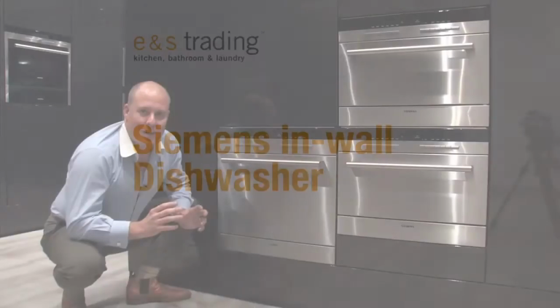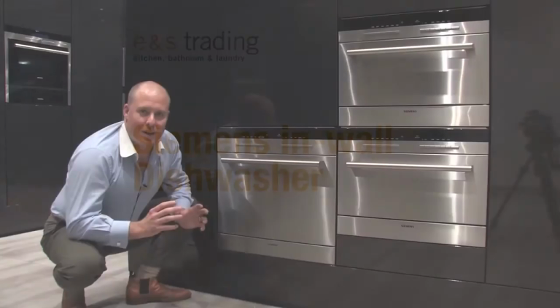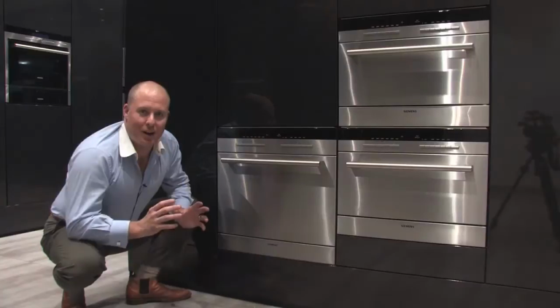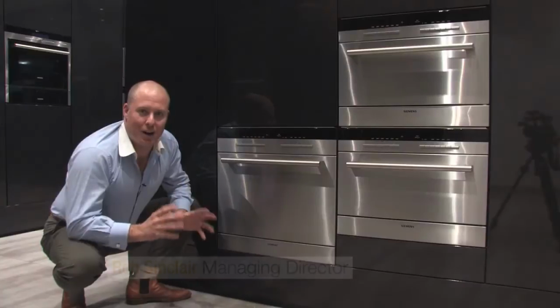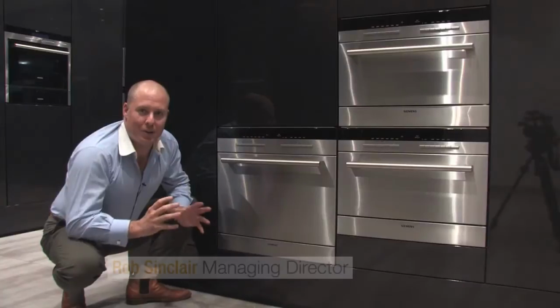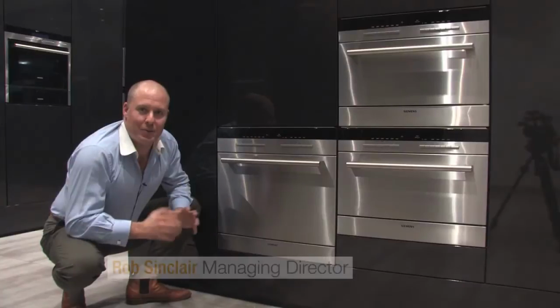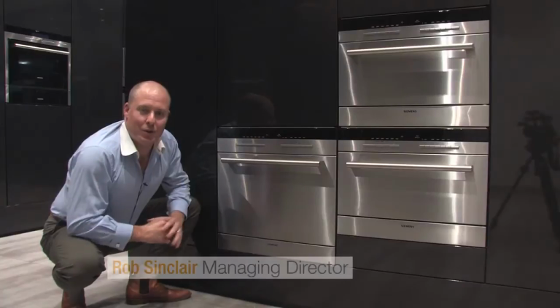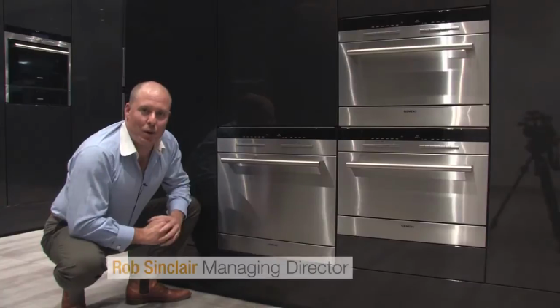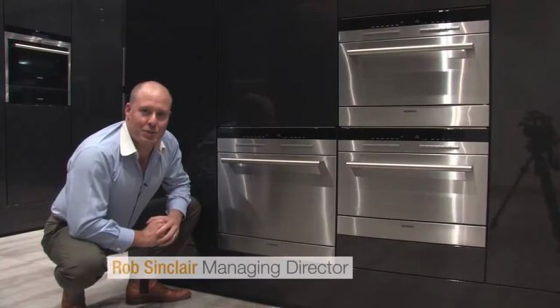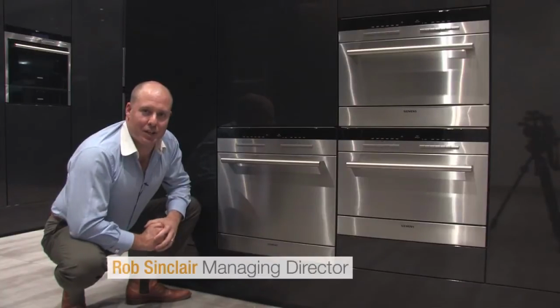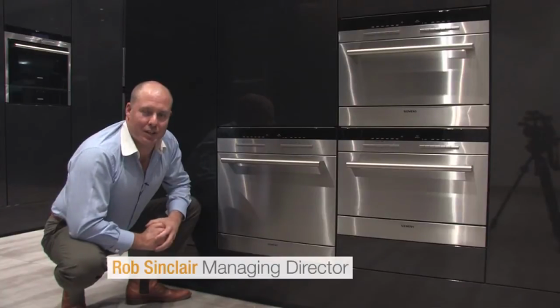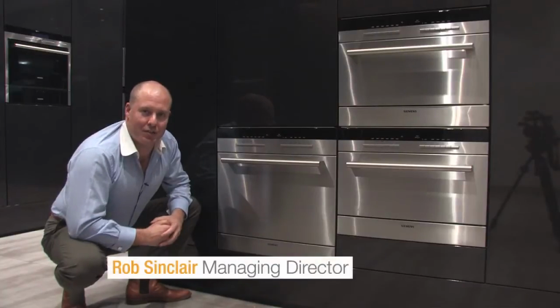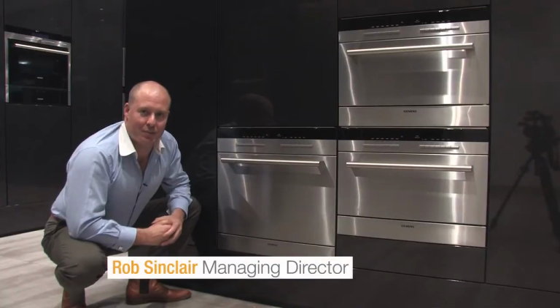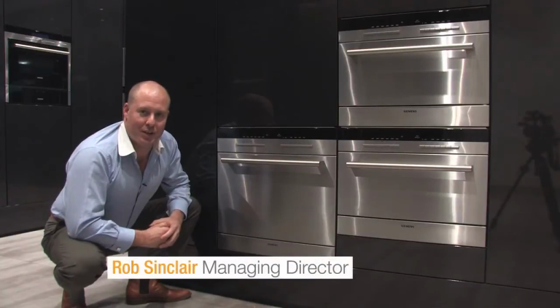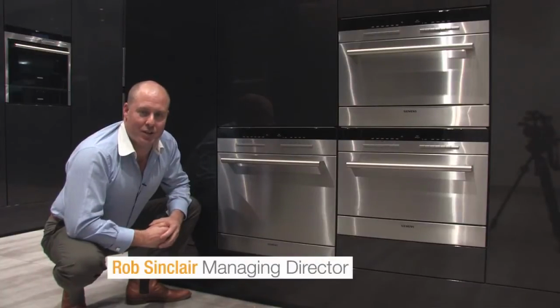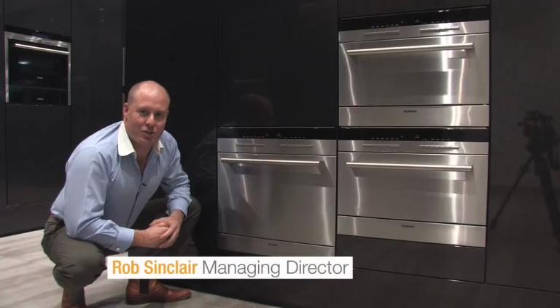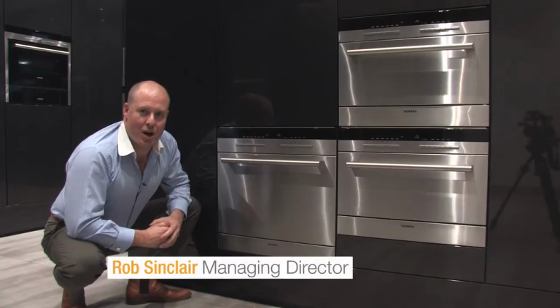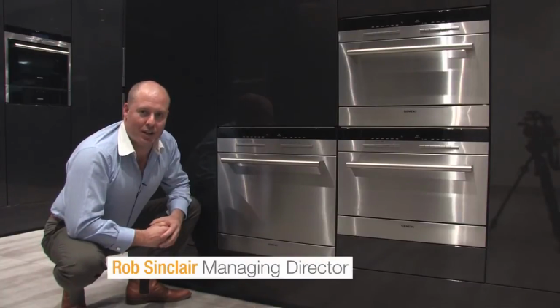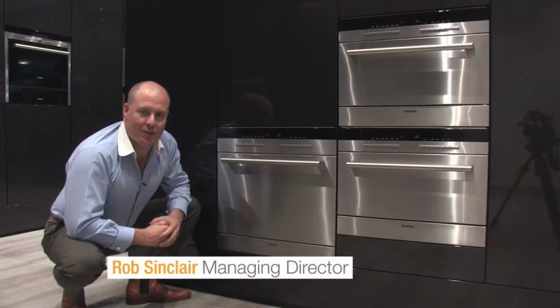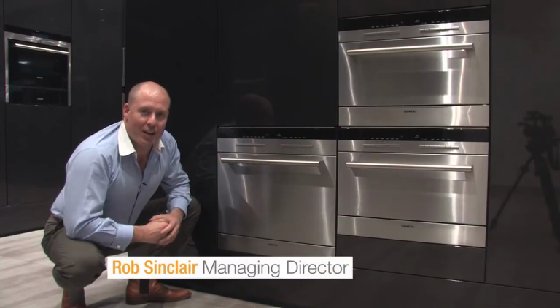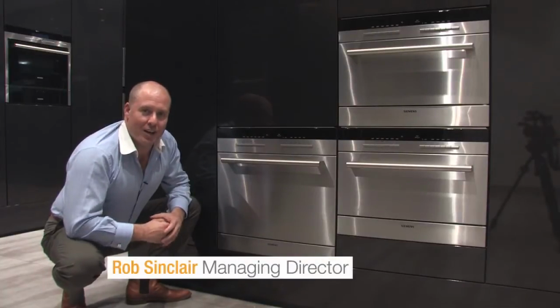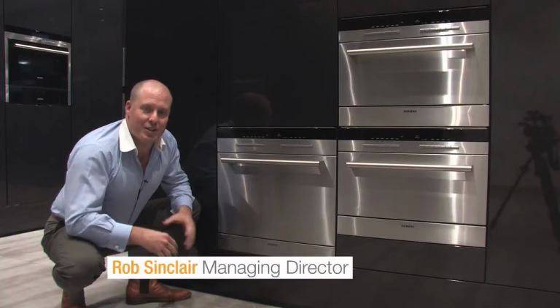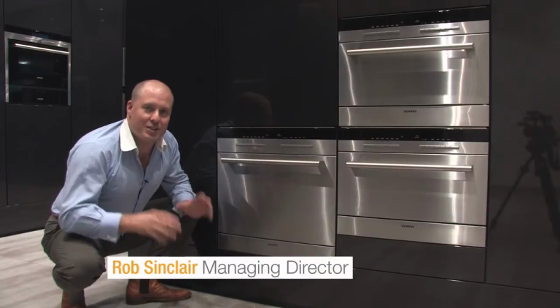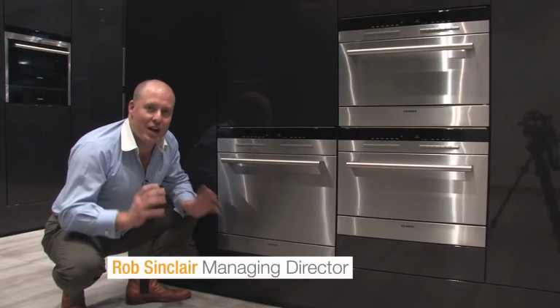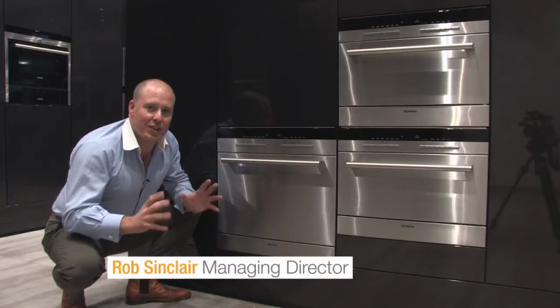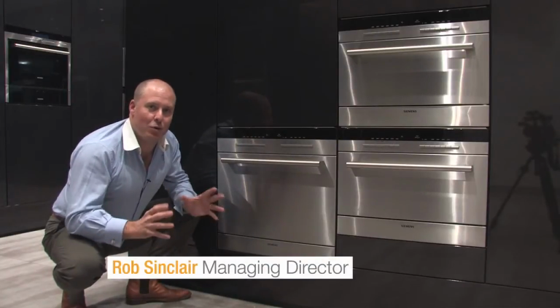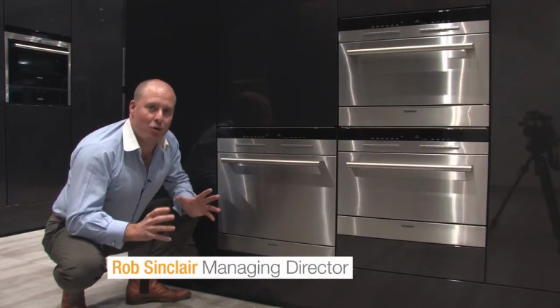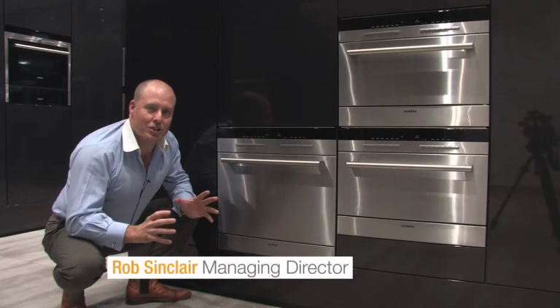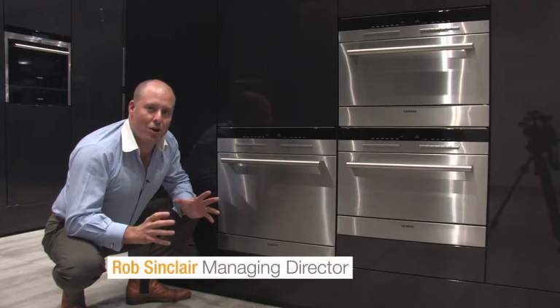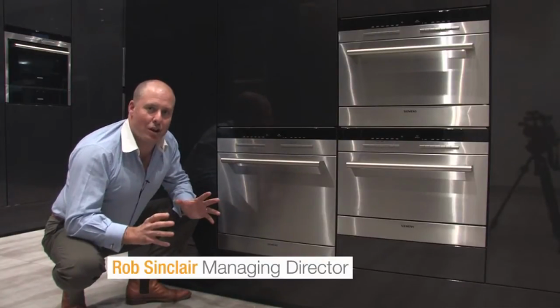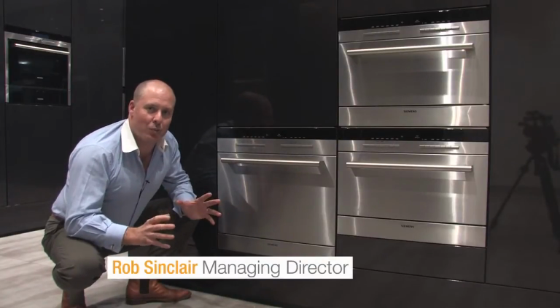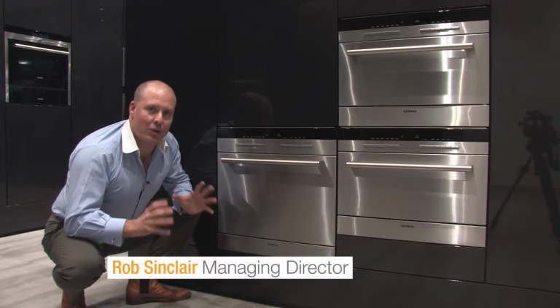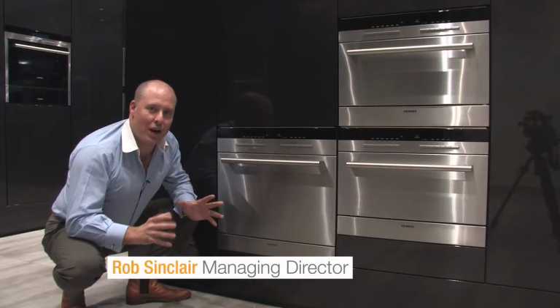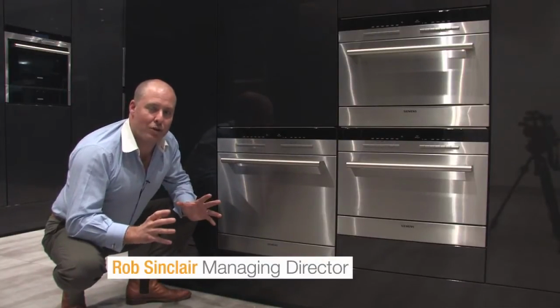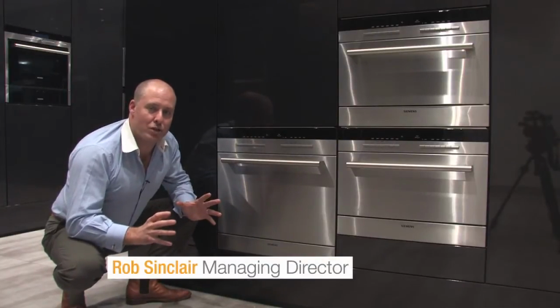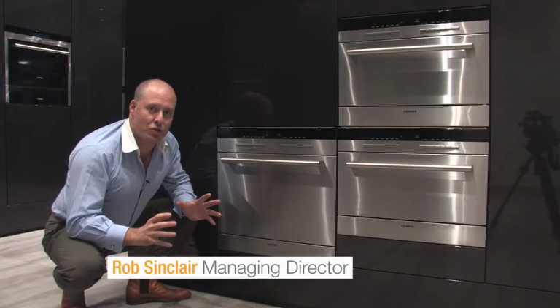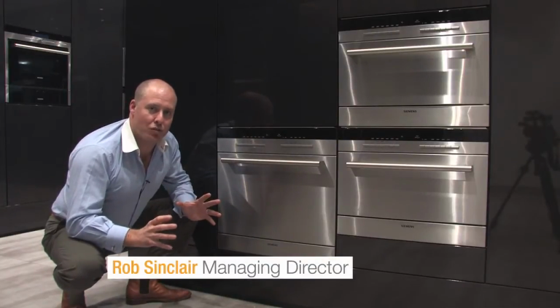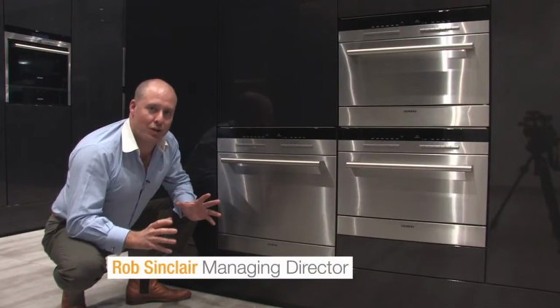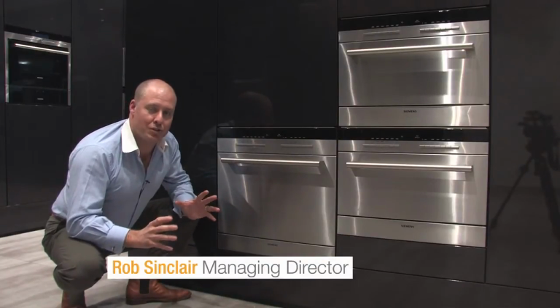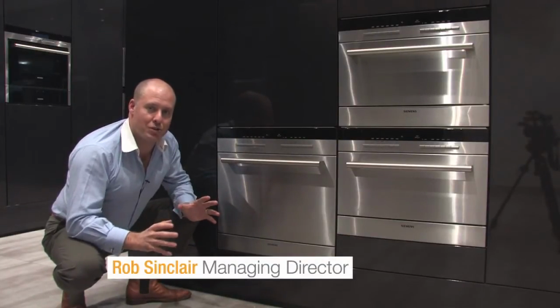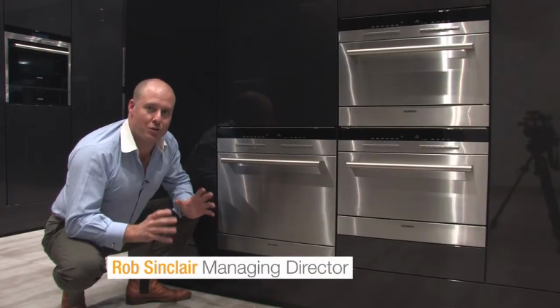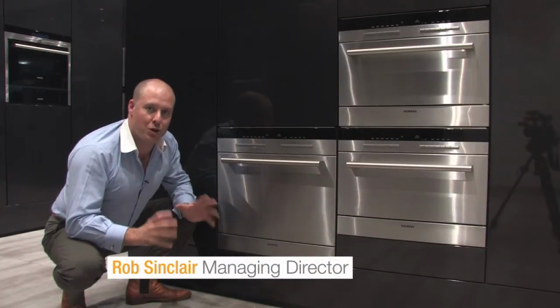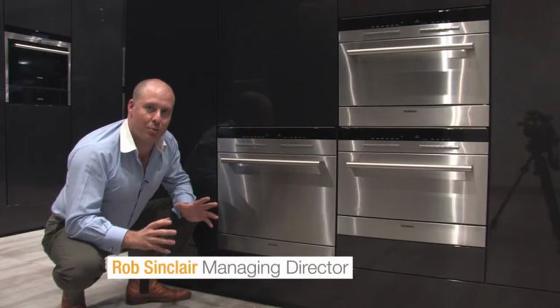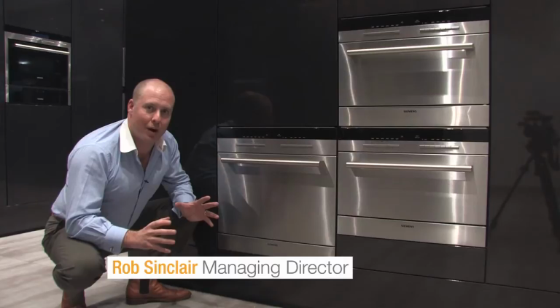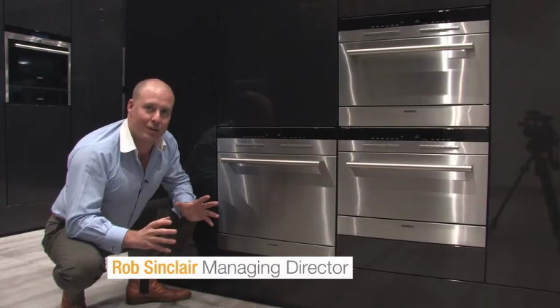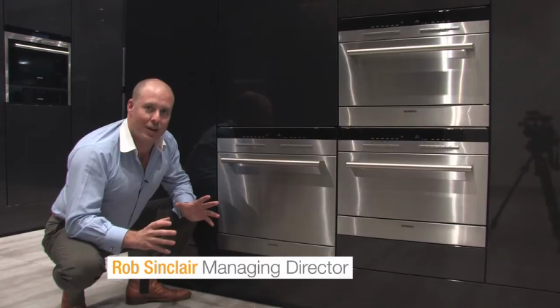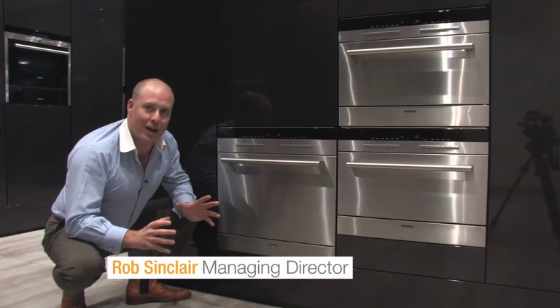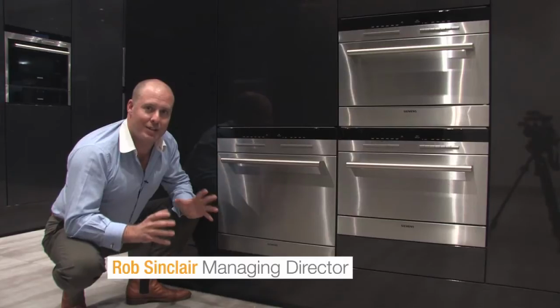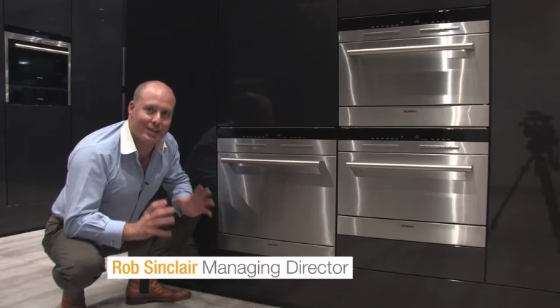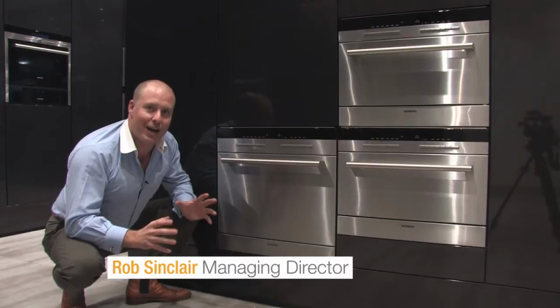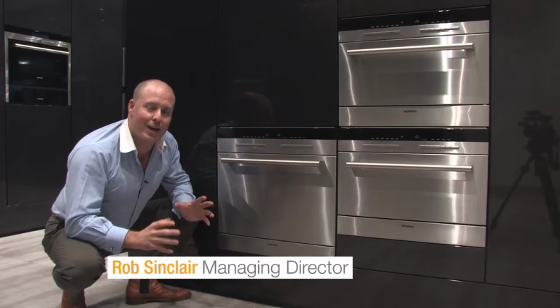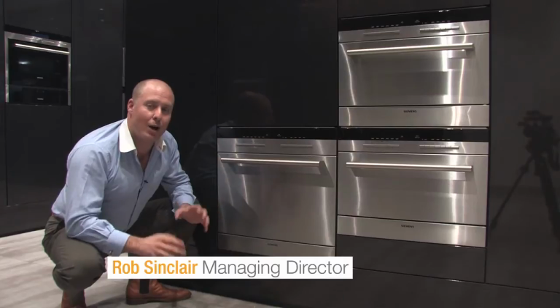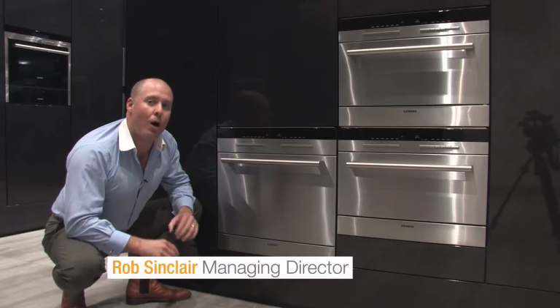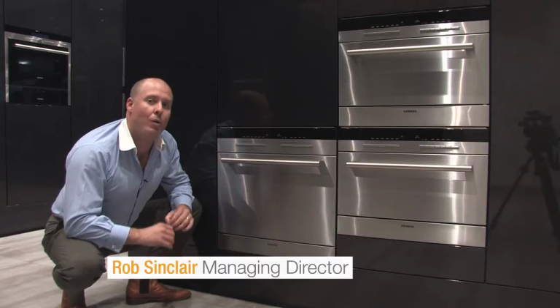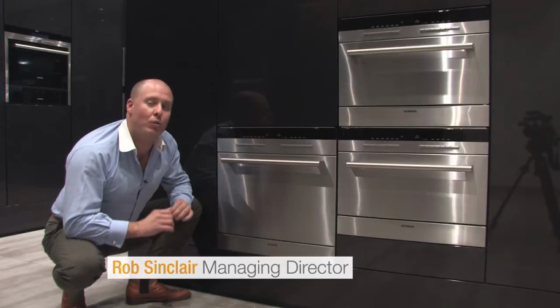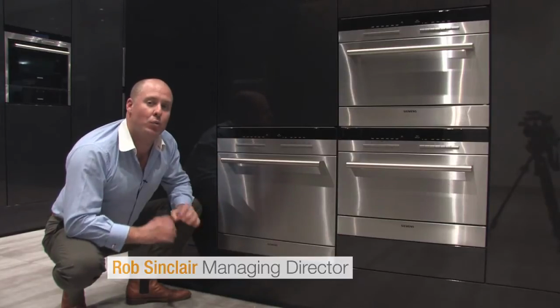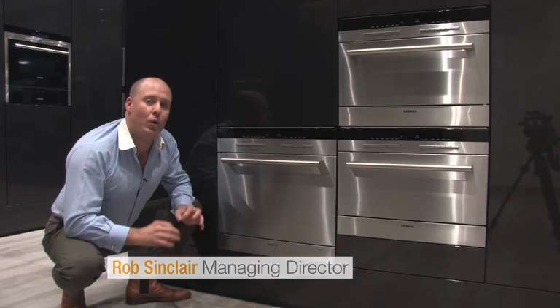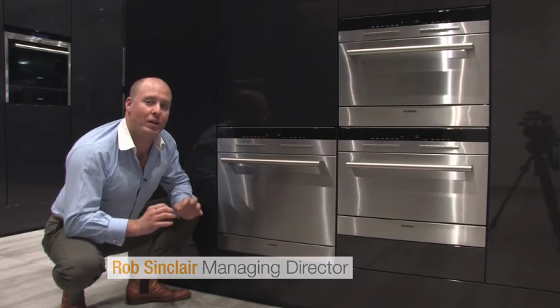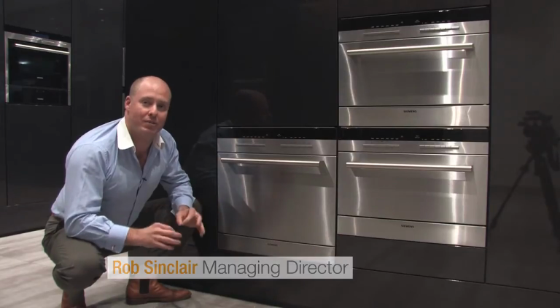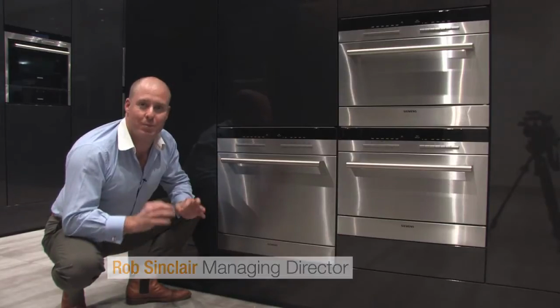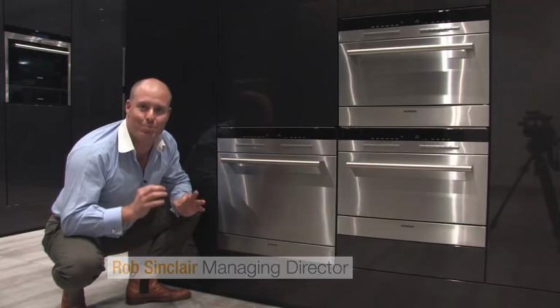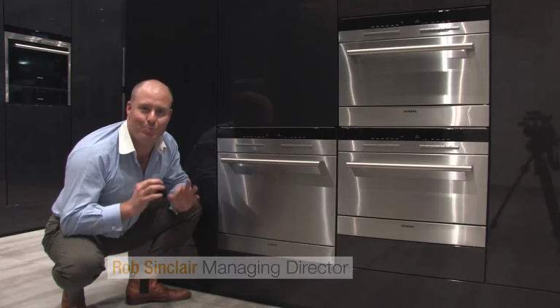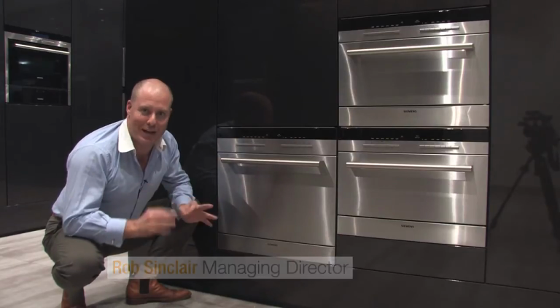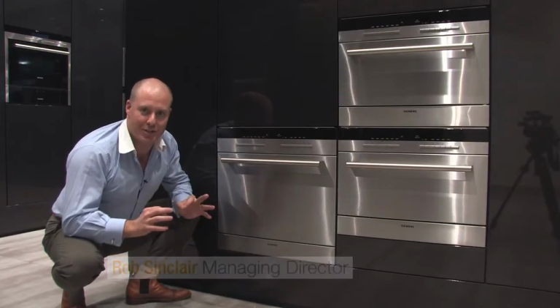Hi, Rob Sinclair for MNIST Trading. There's nothing more exciting than when our industry releases new product, and today I'm with one of the best.